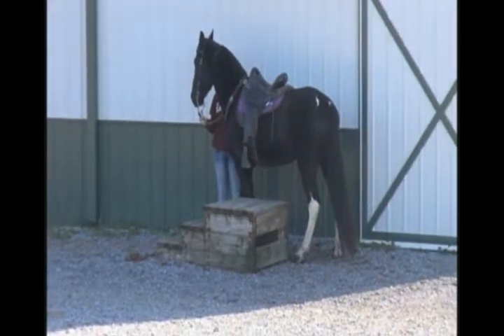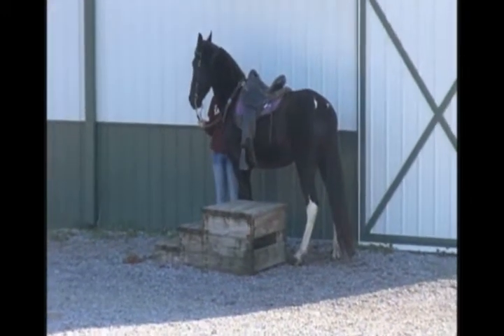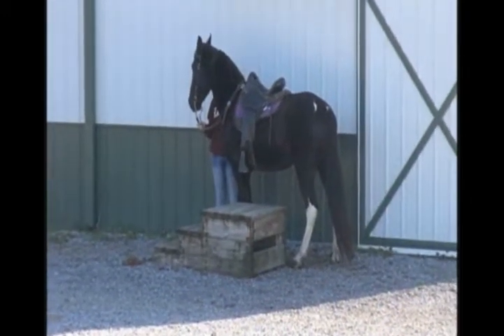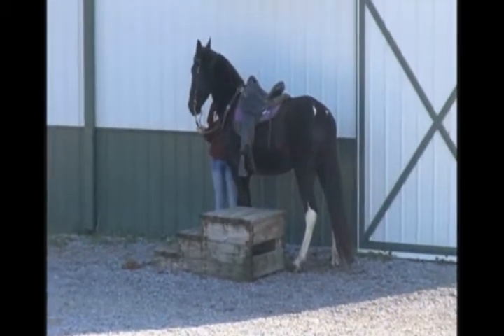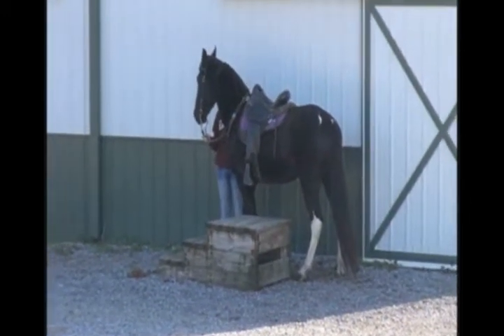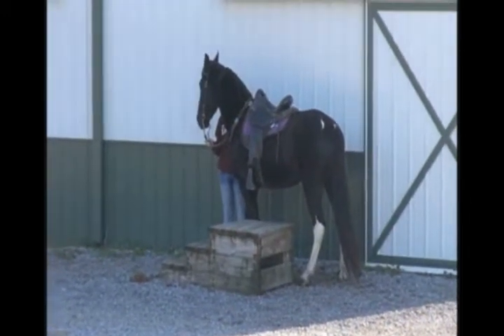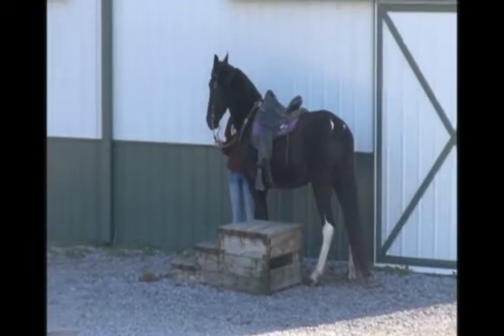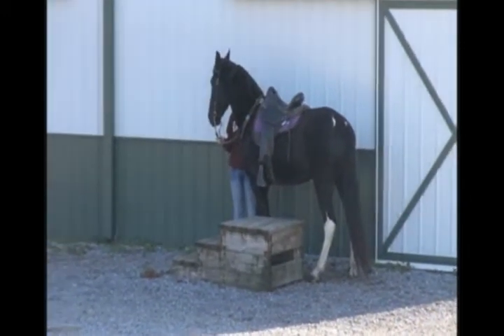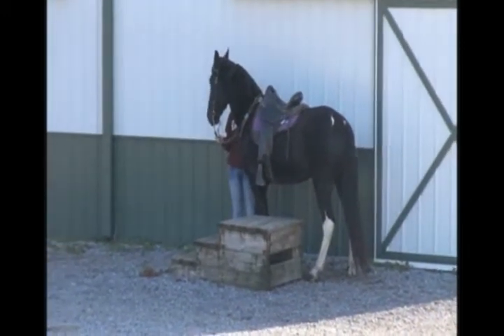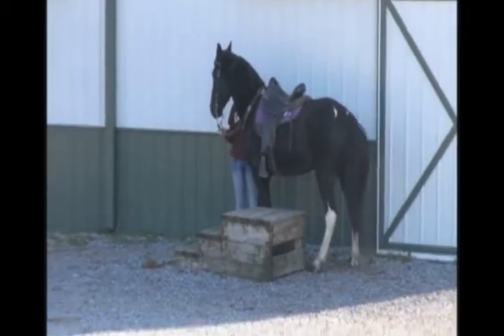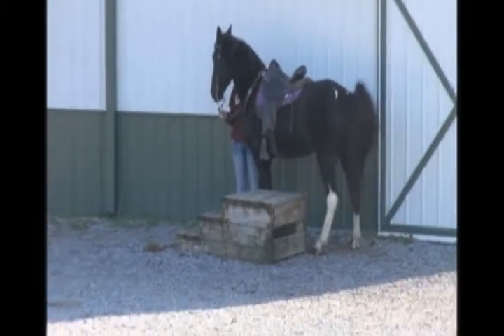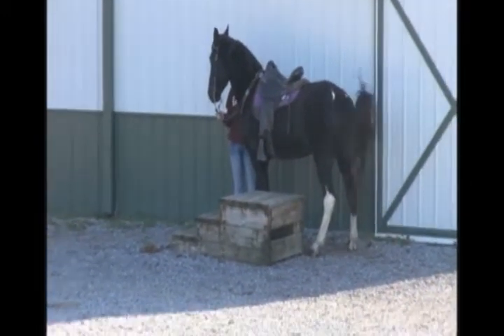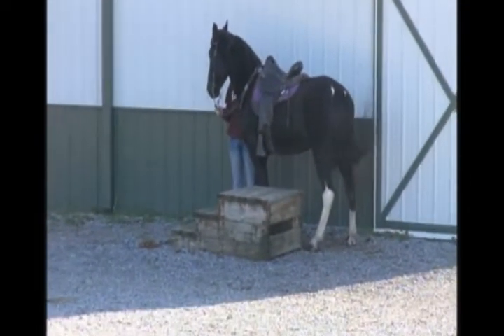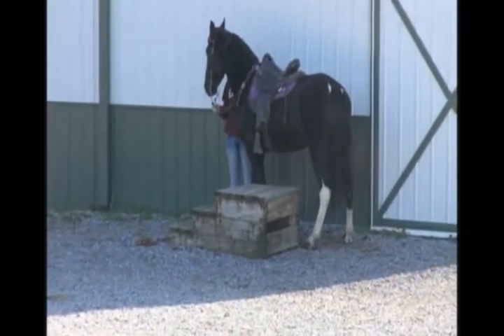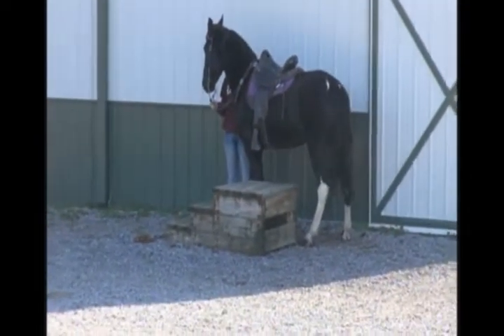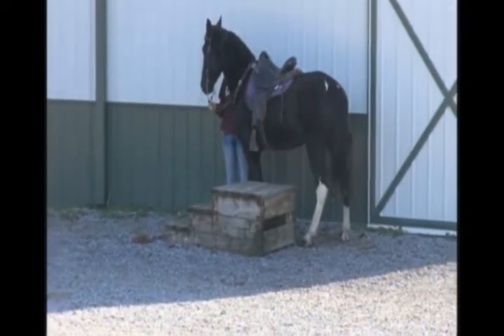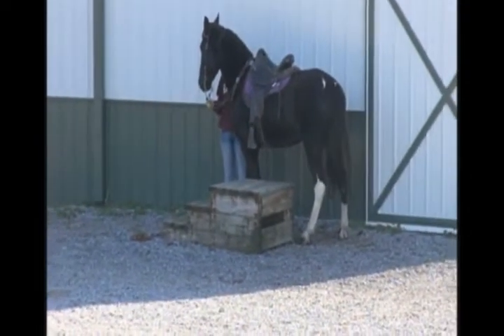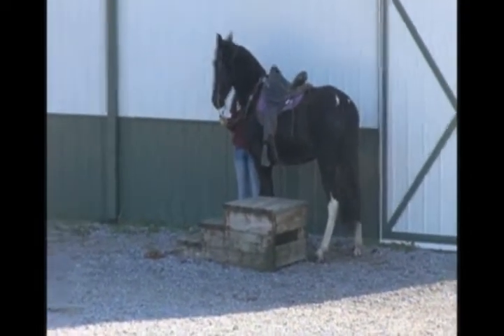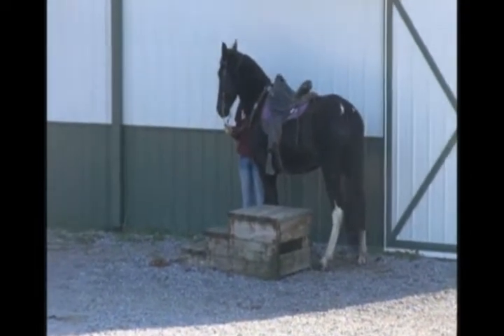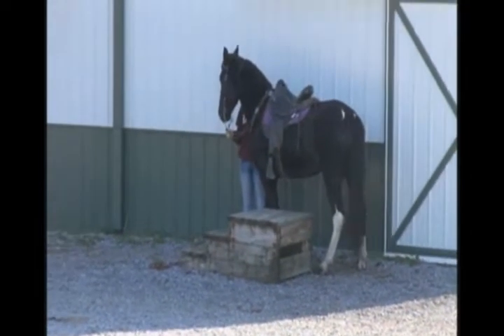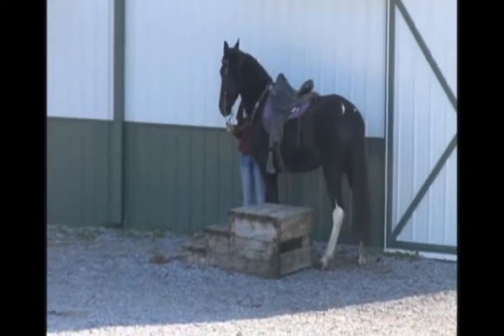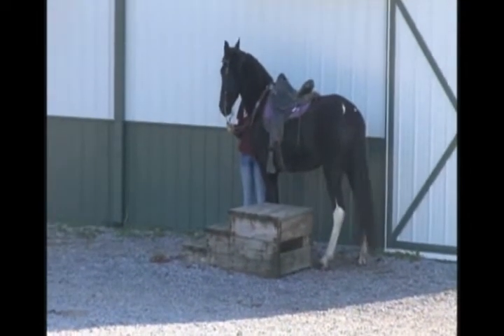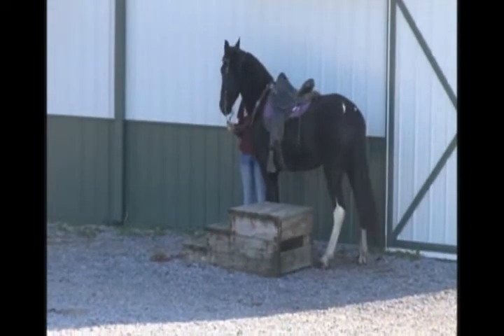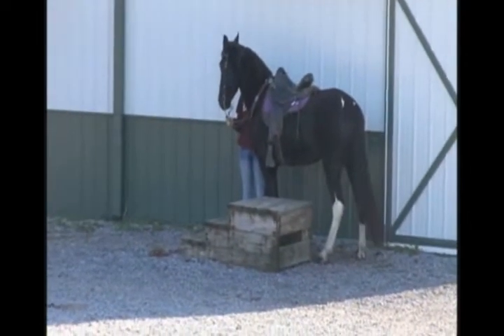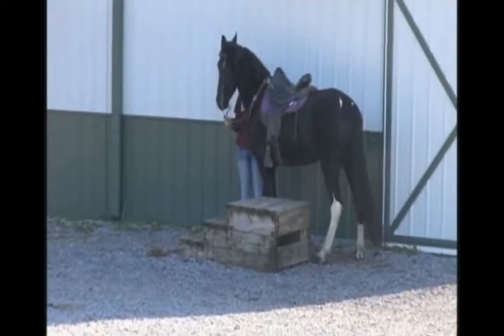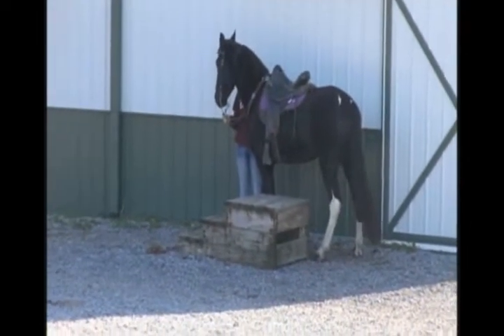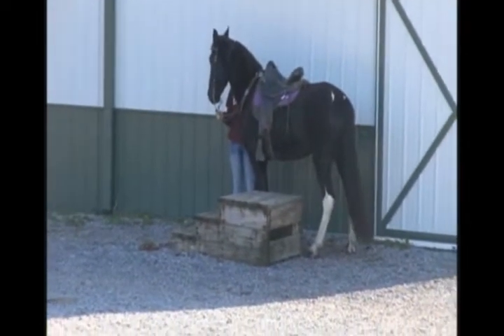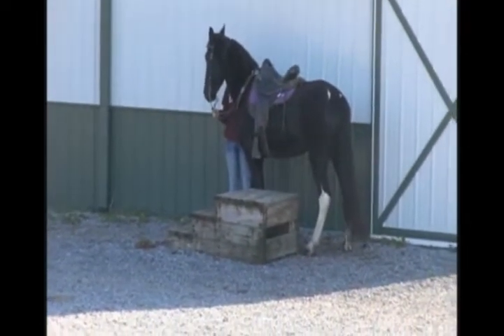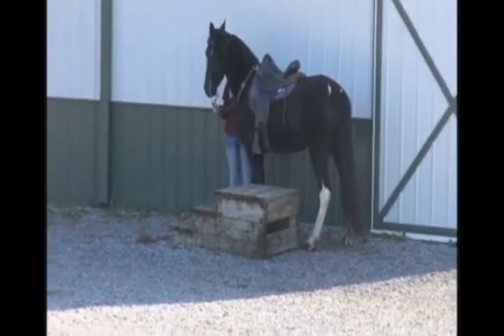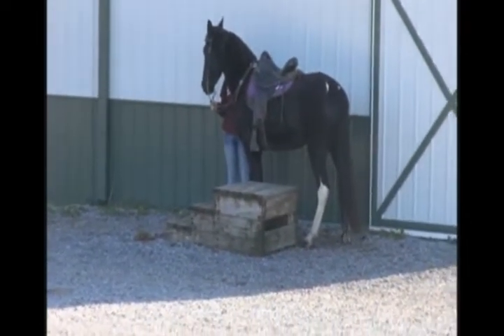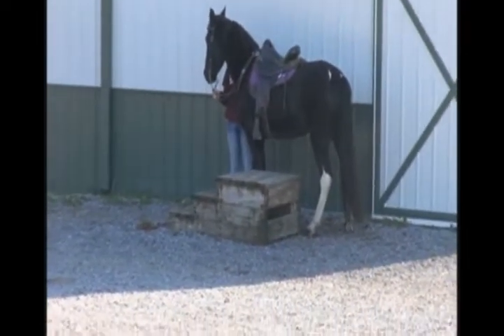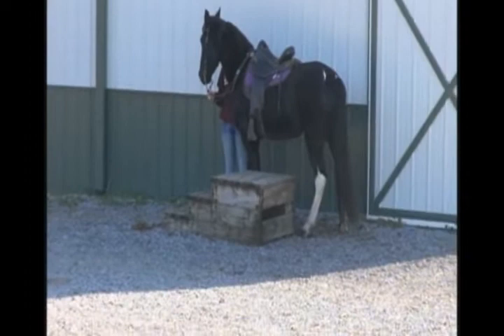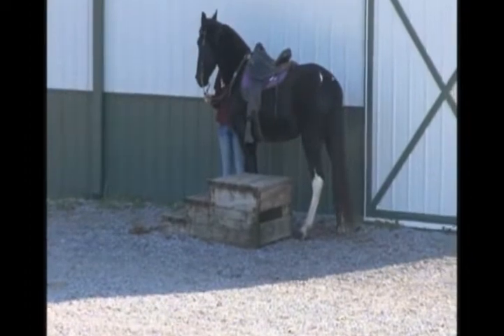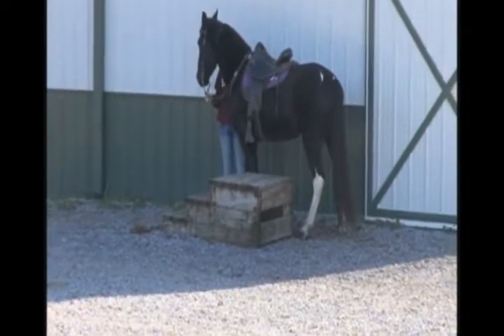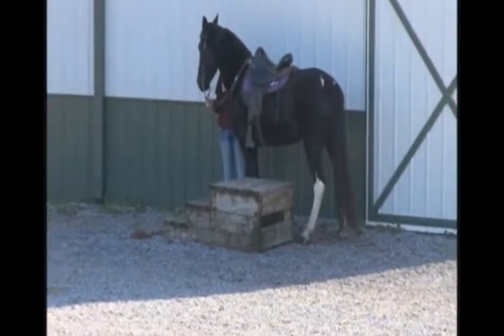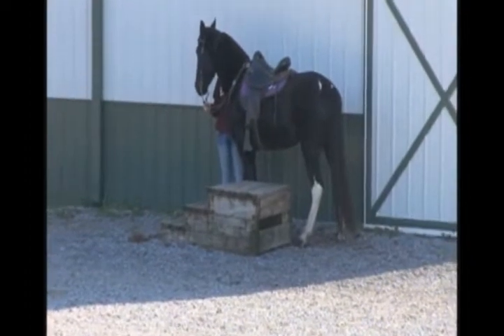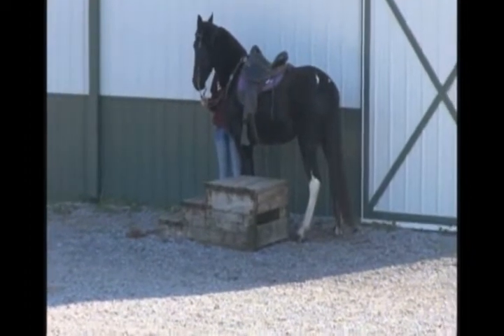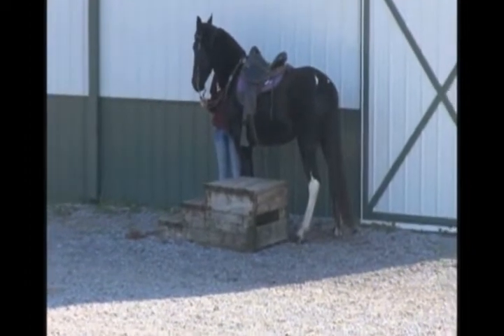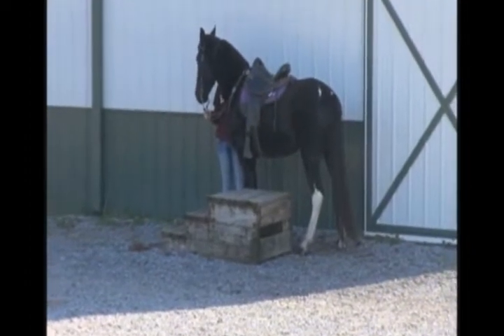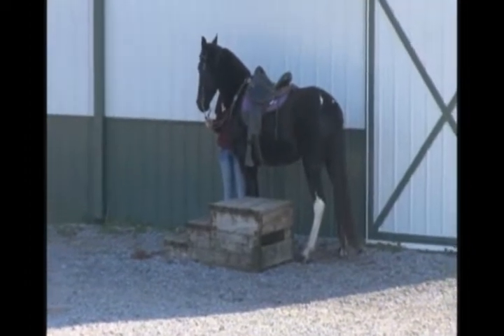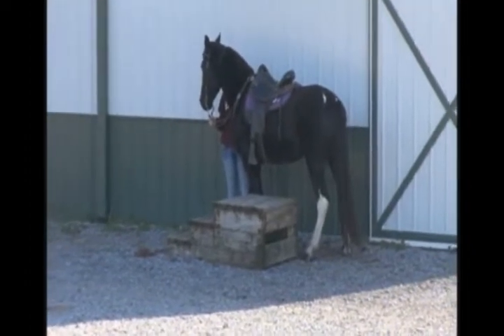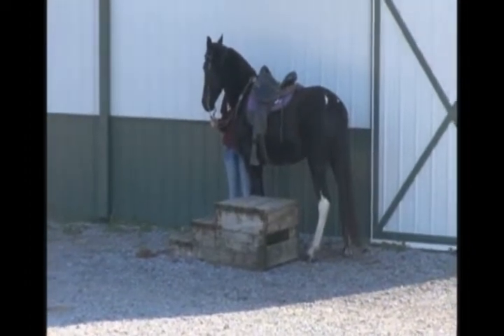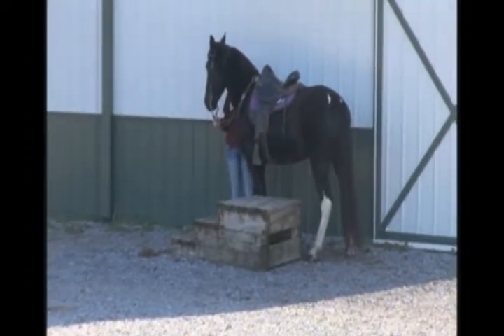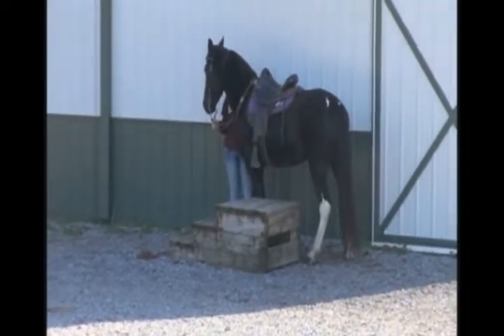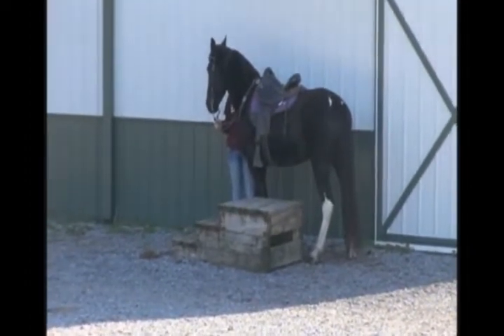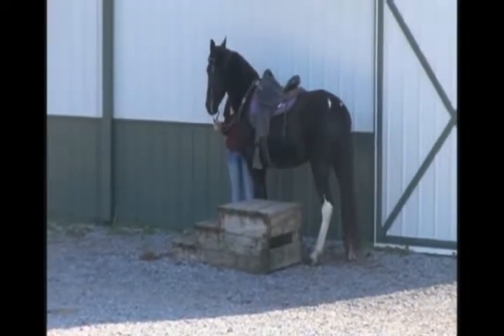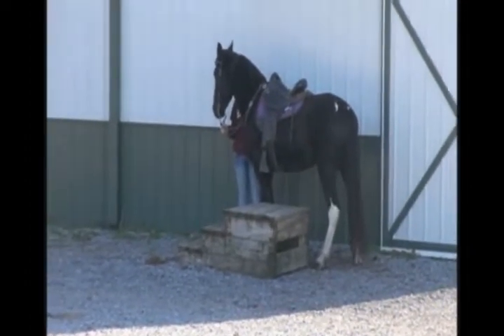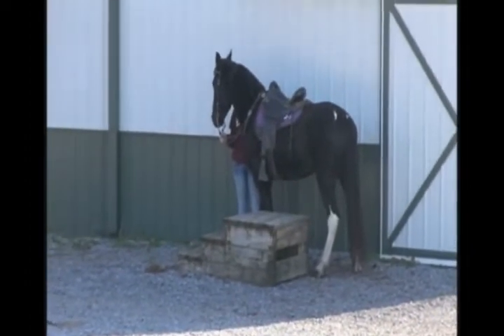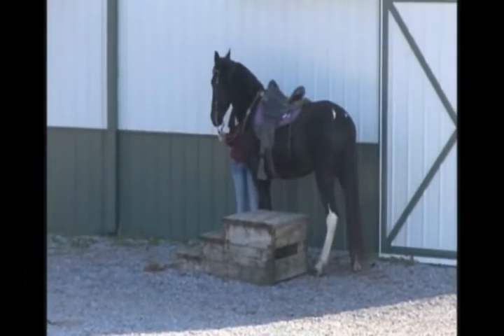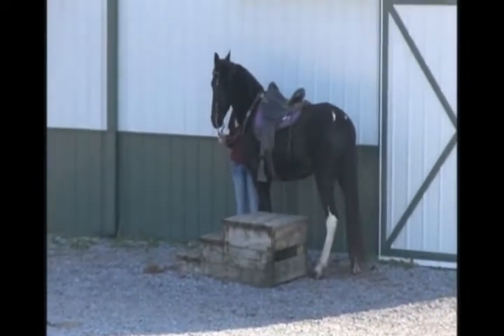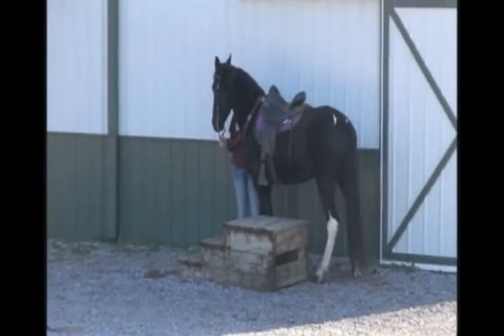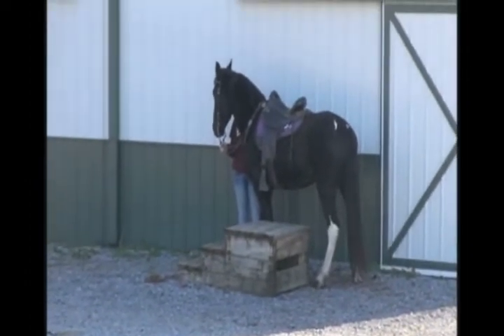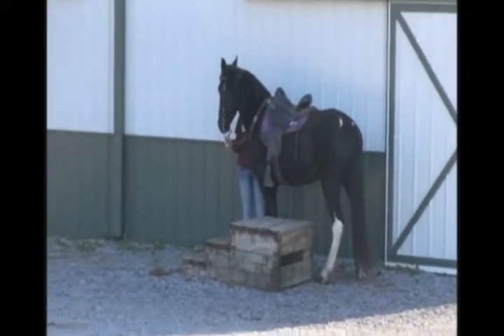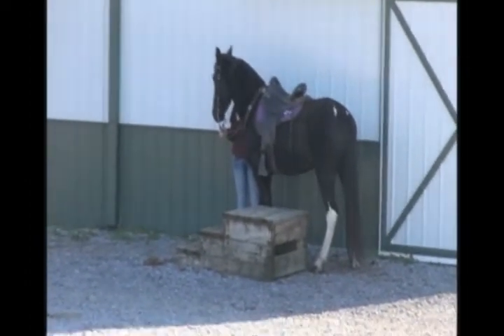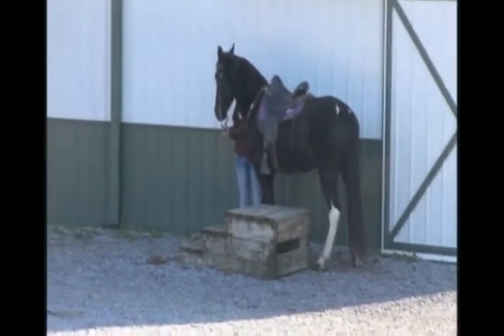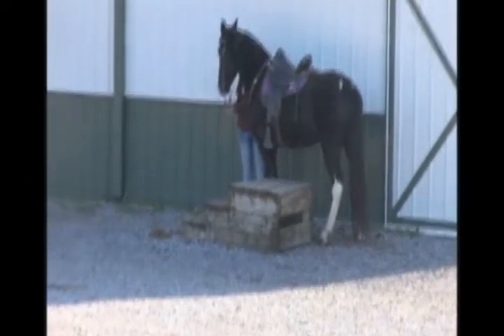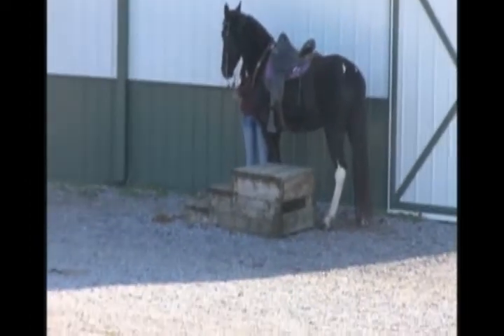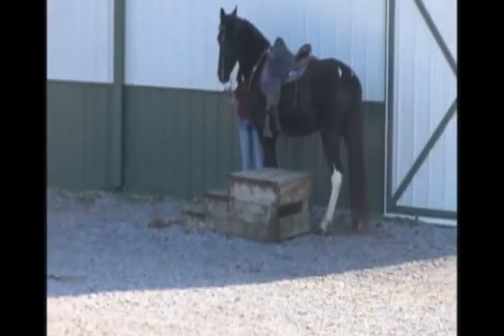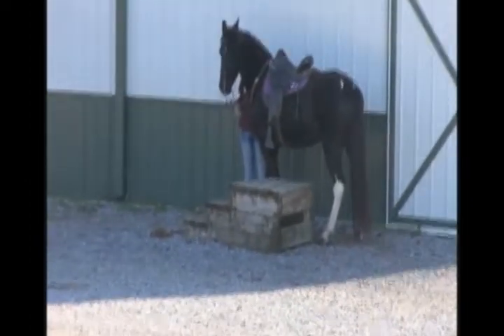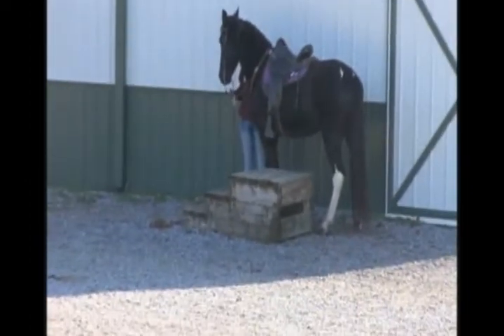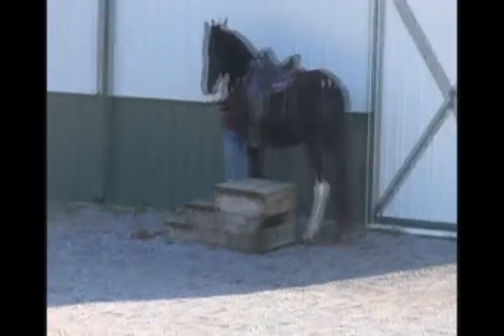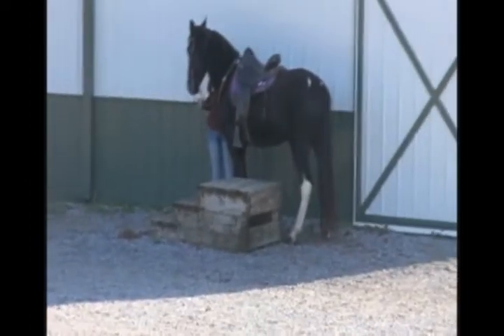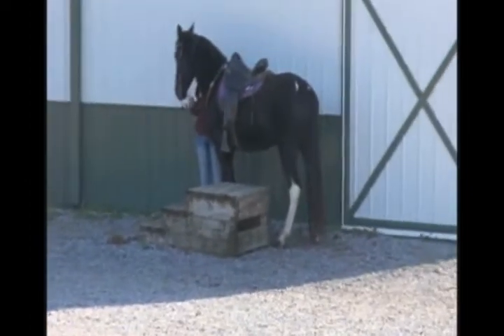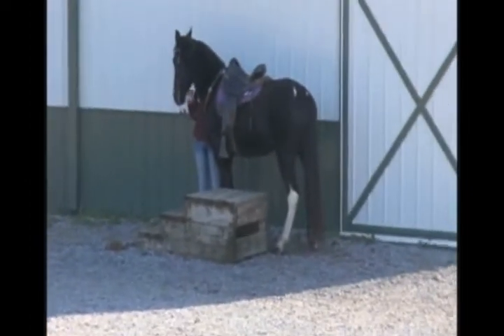This is Dakota. He's a 16-hand, 5-year-old redshirt spotted saddle horse, black and white — purdy, I mean built.